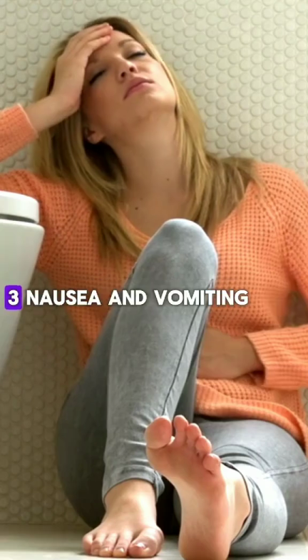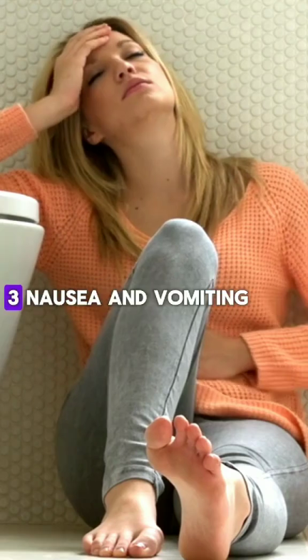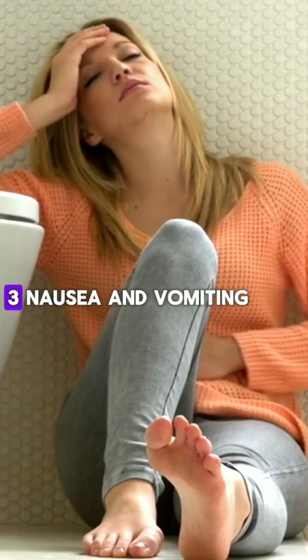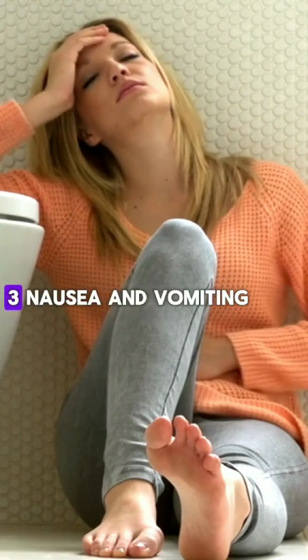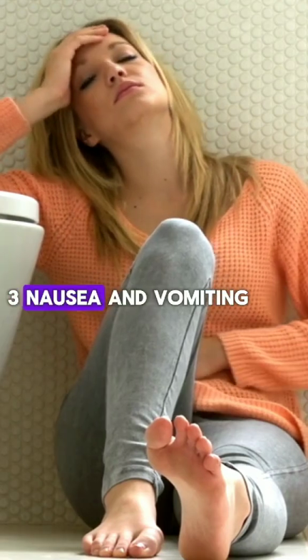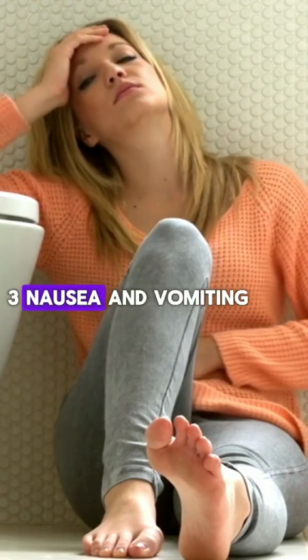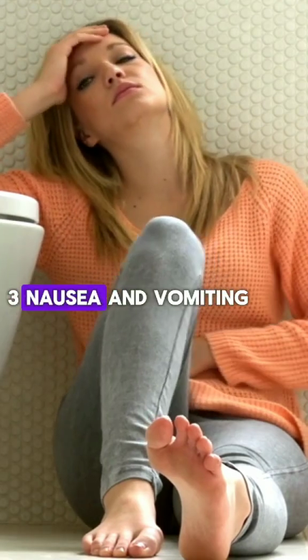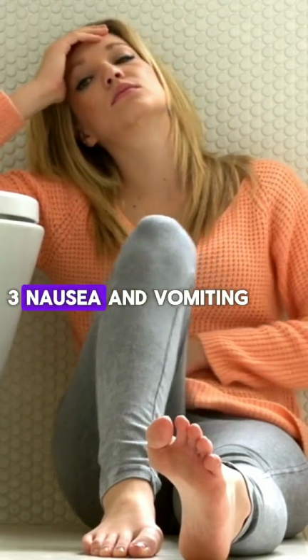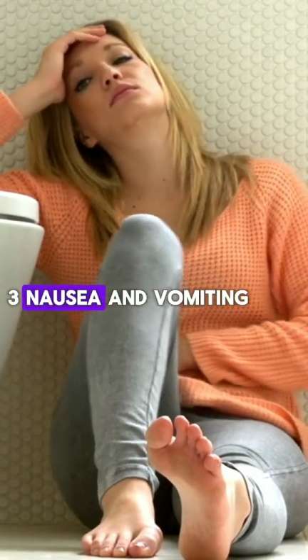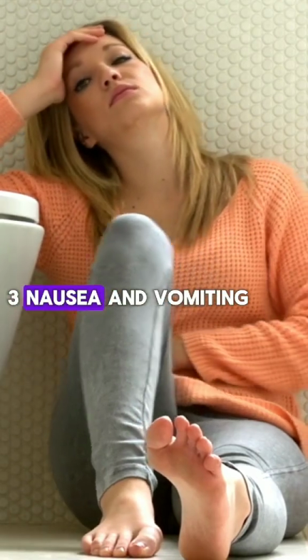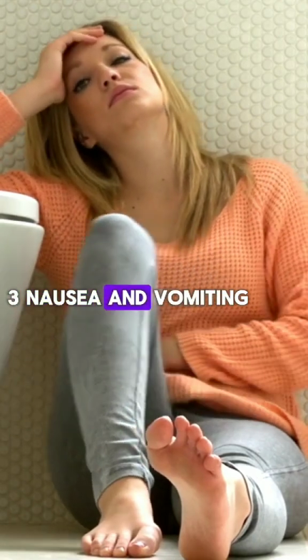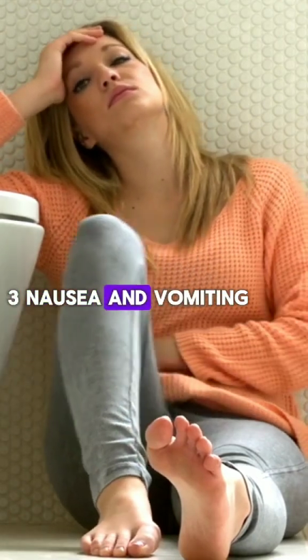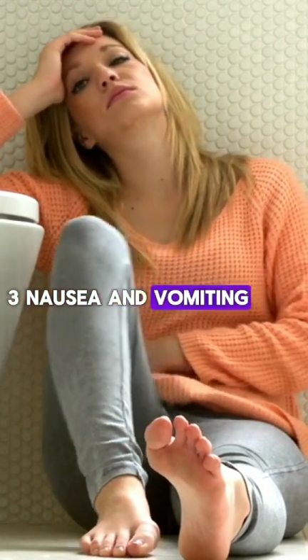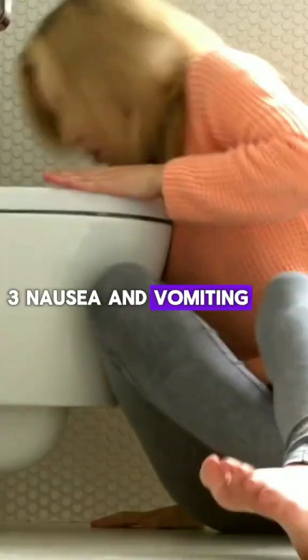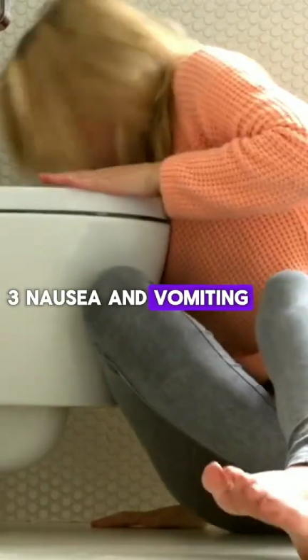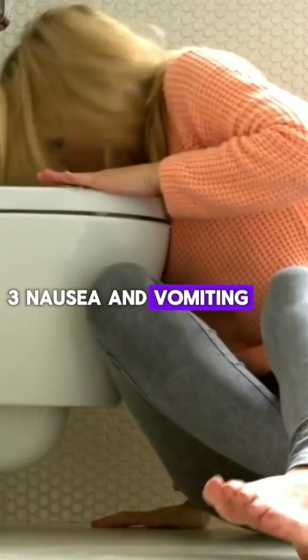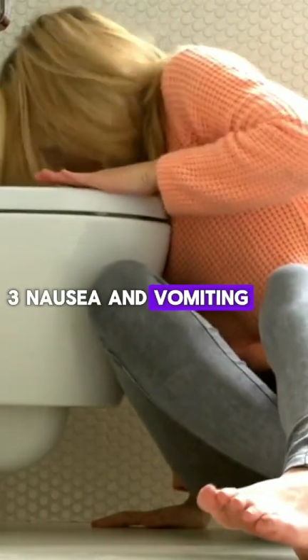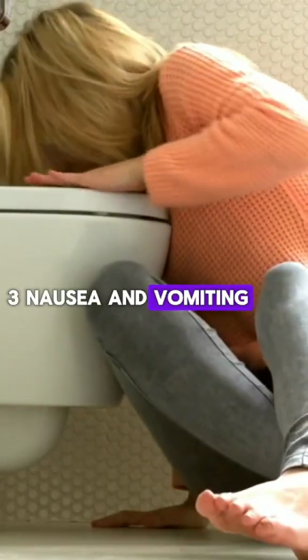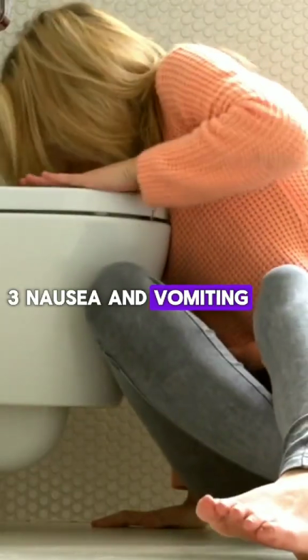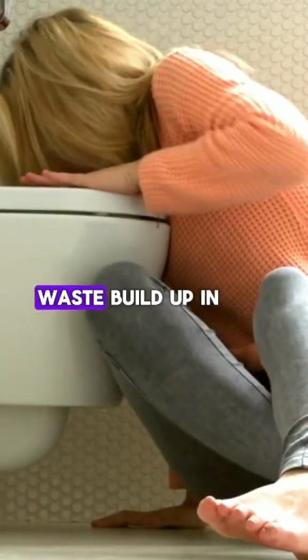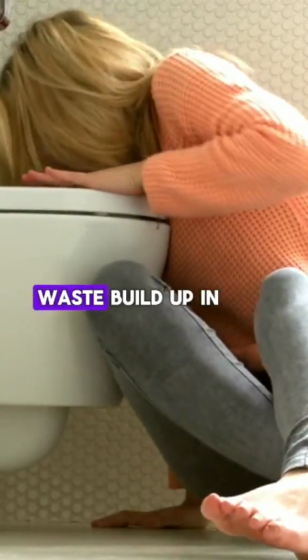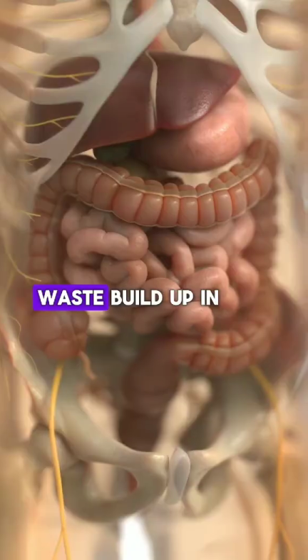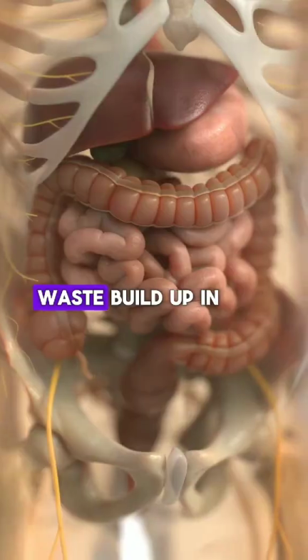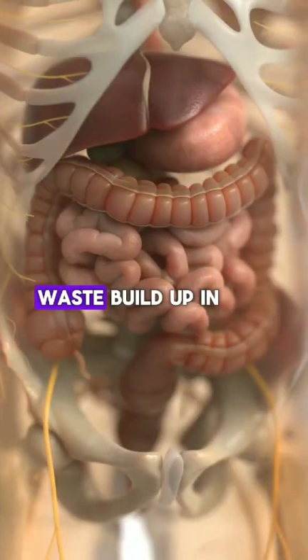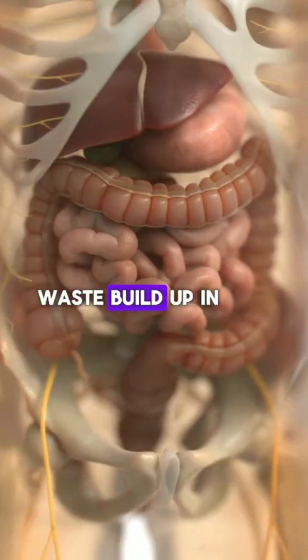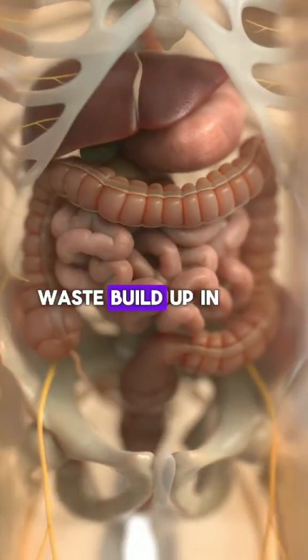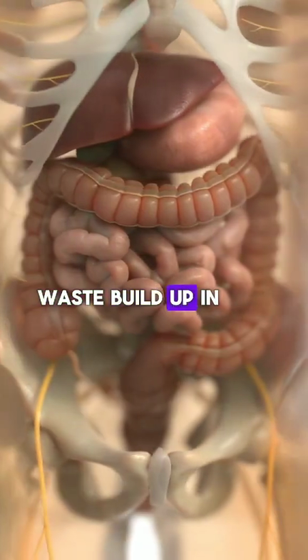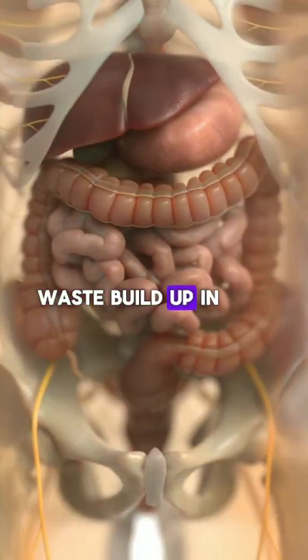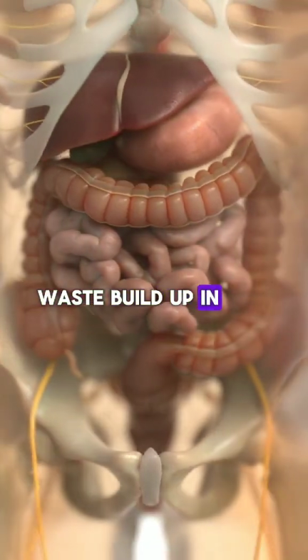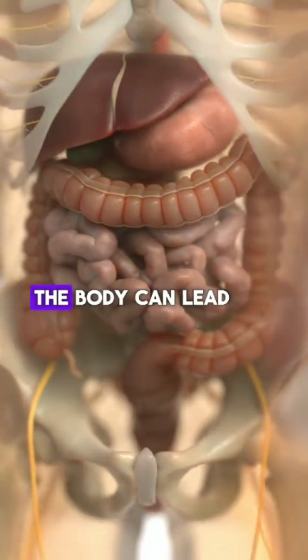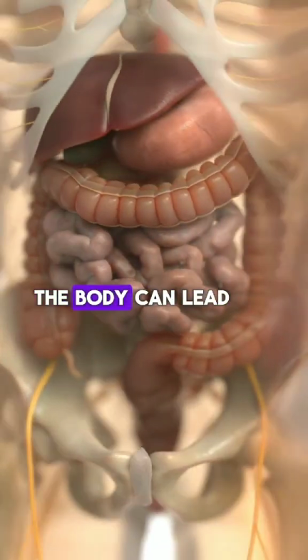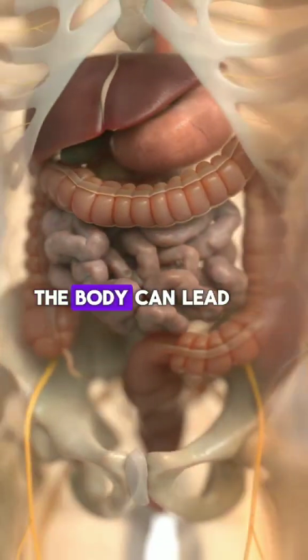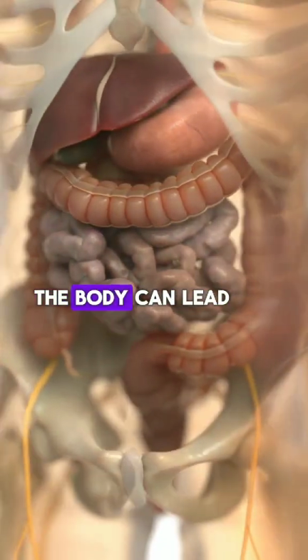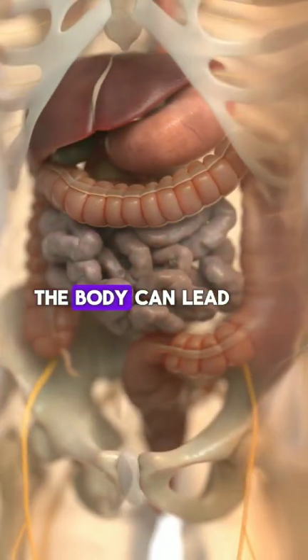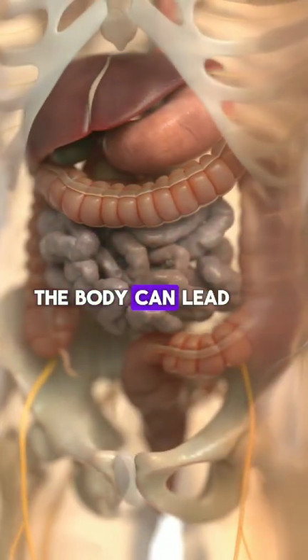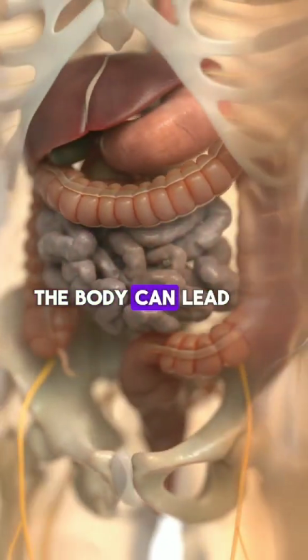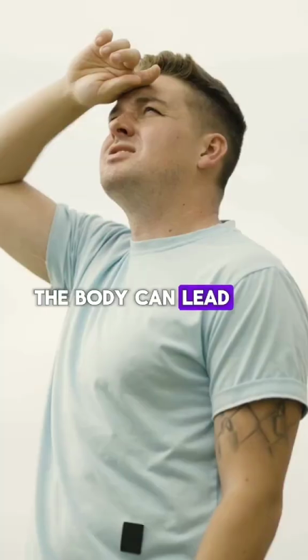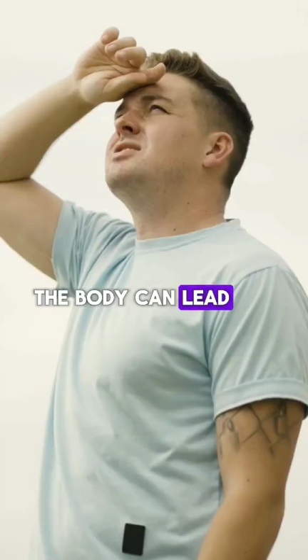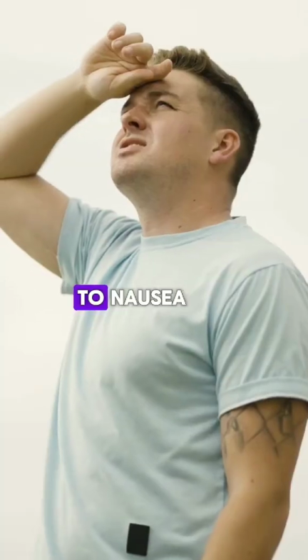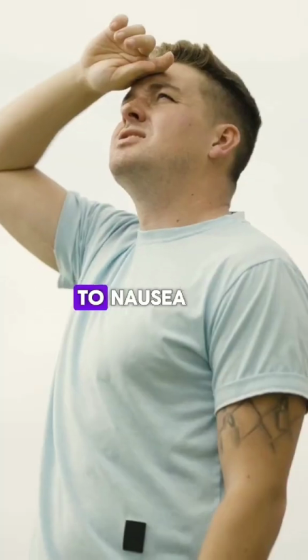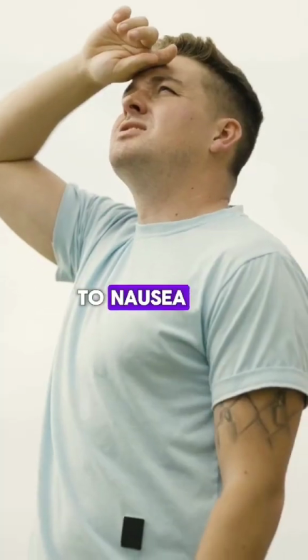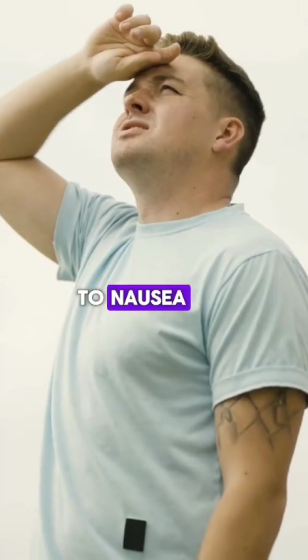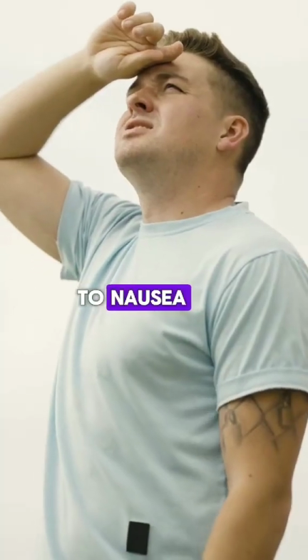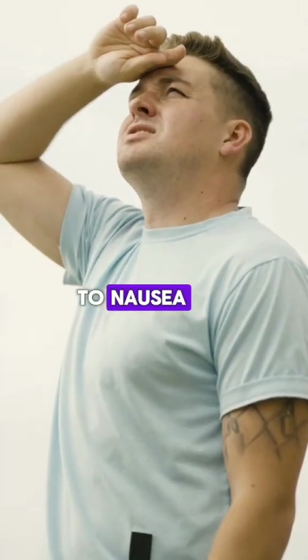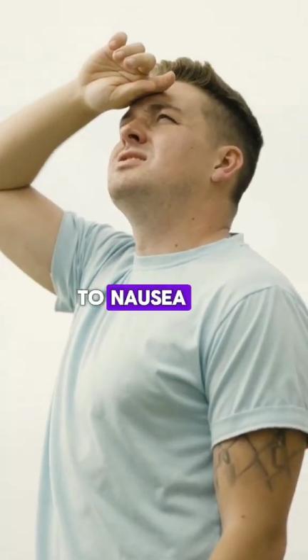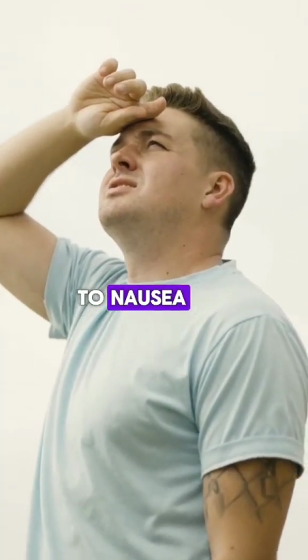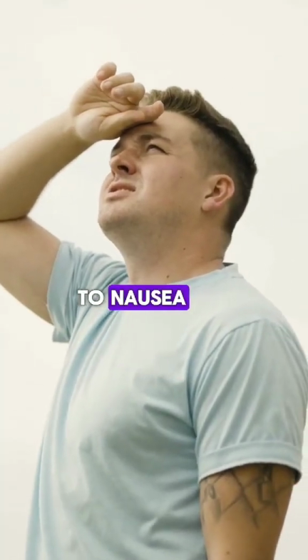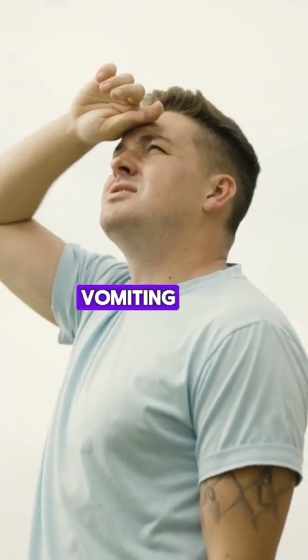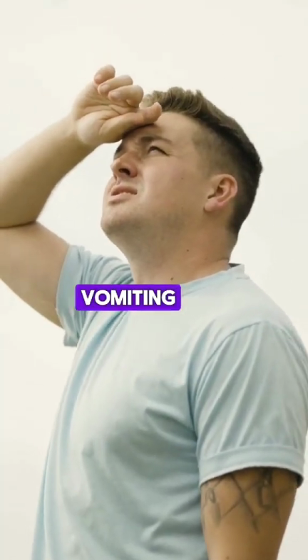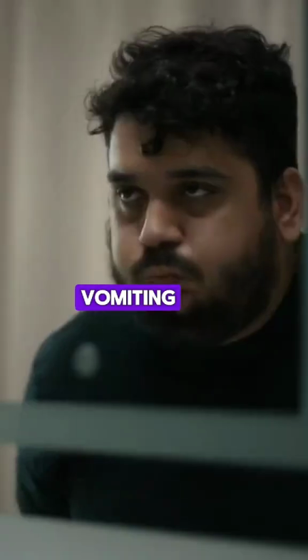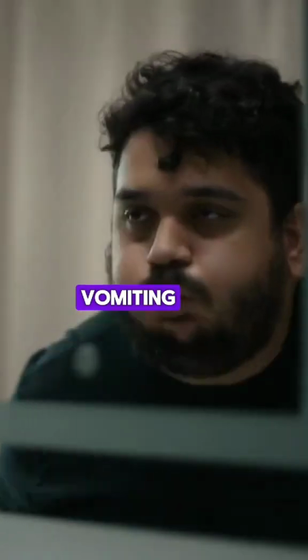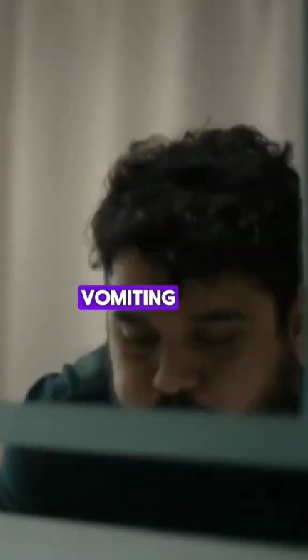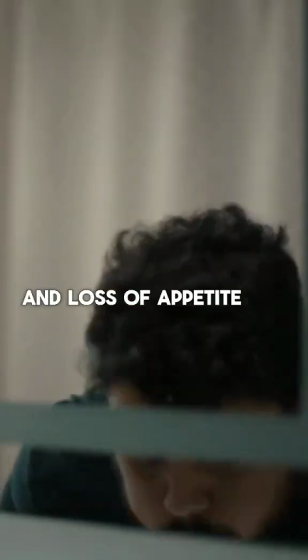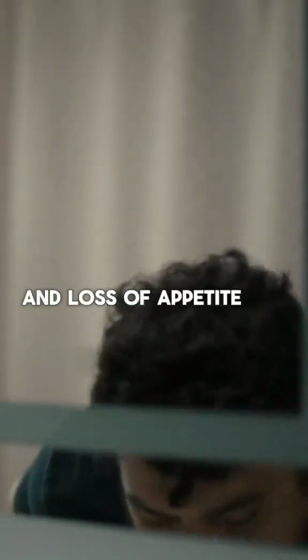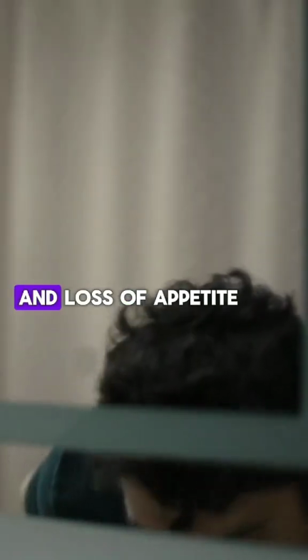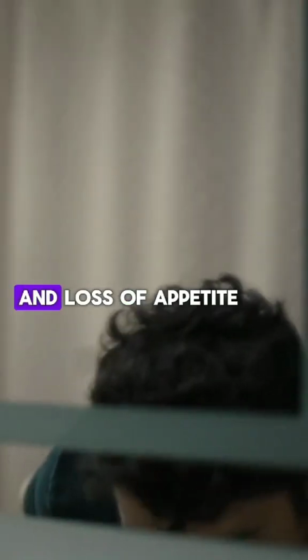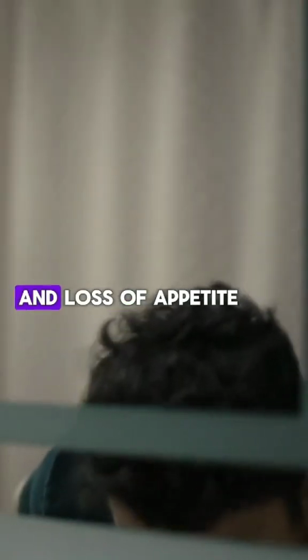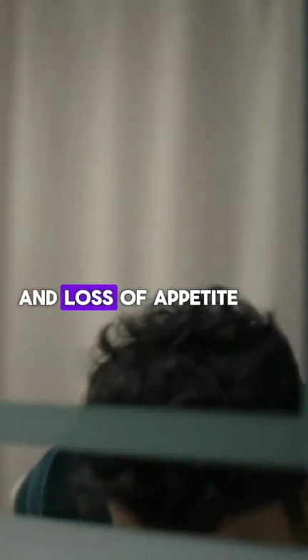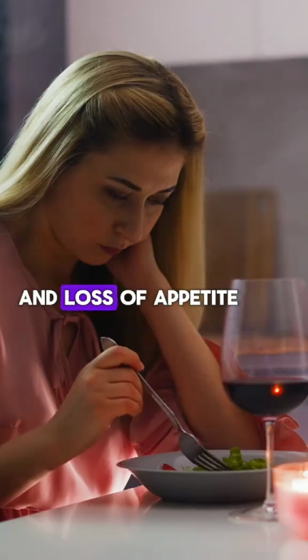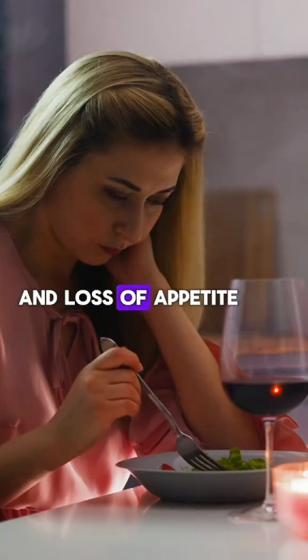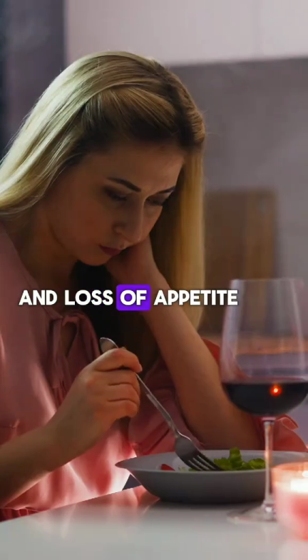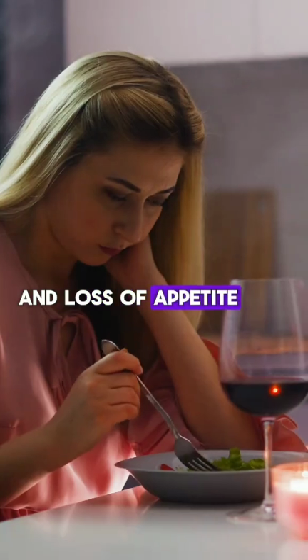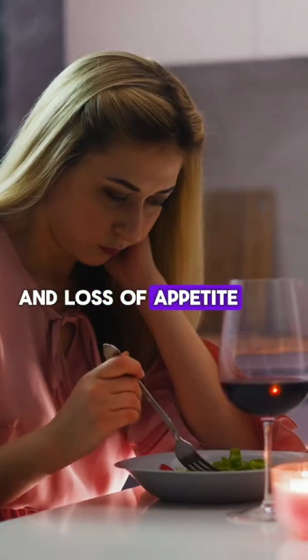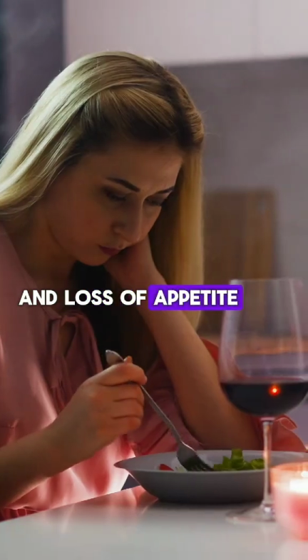3. Nausea and Vomiting: Waste buildup in the body can lead to nausea, vomiting, and loss of appetite.